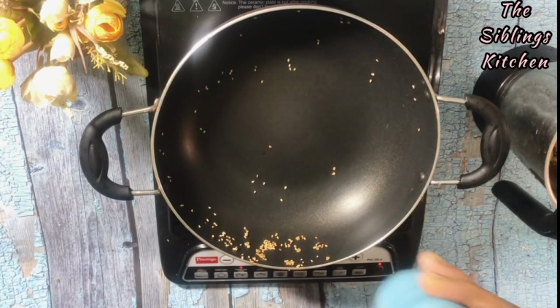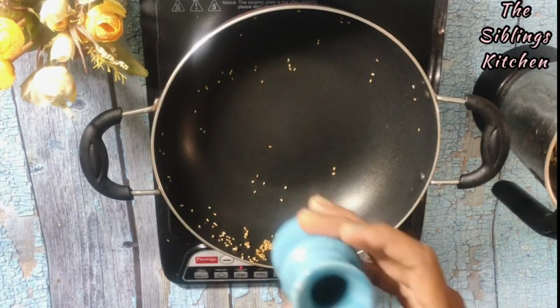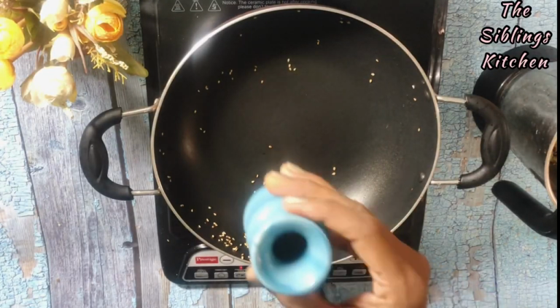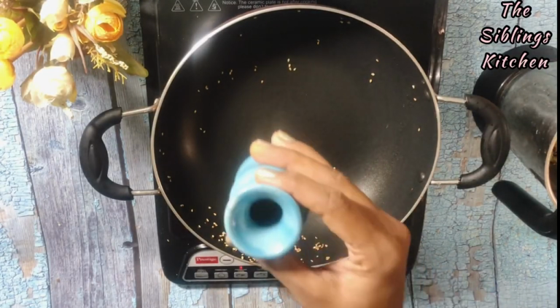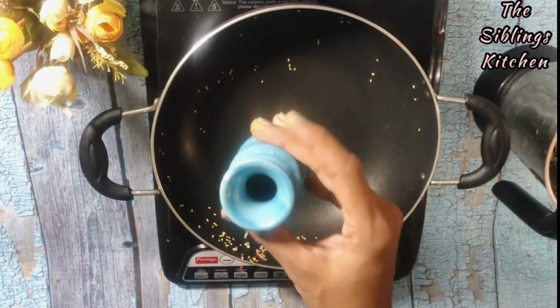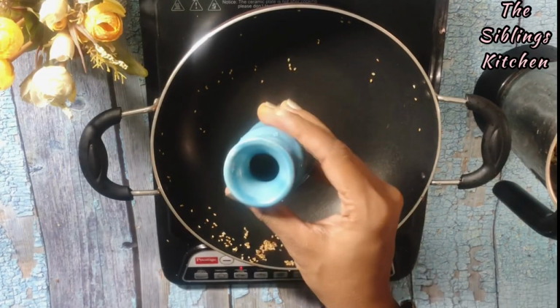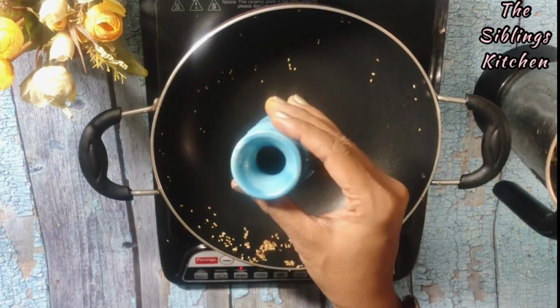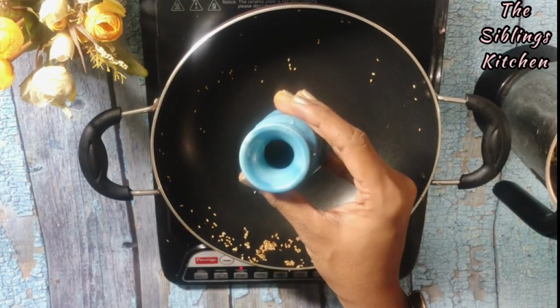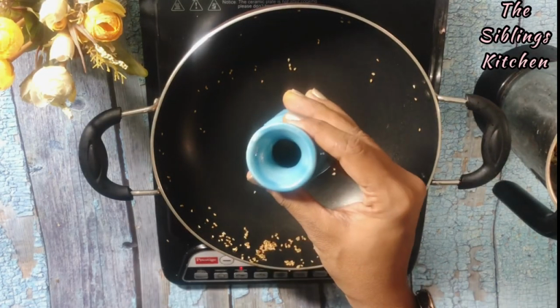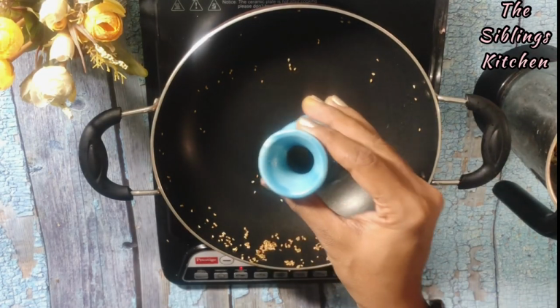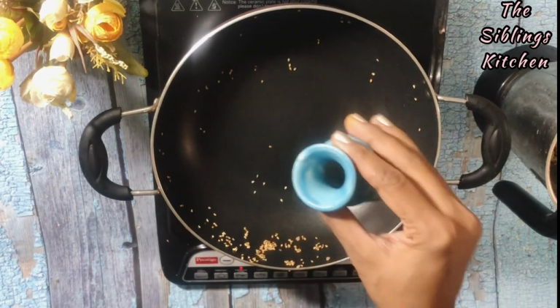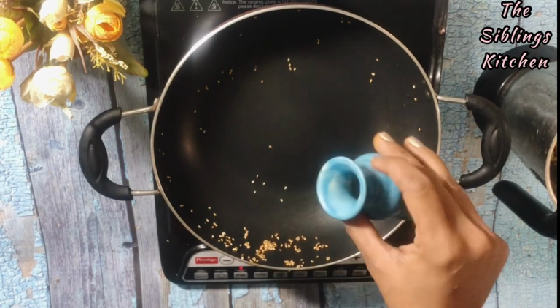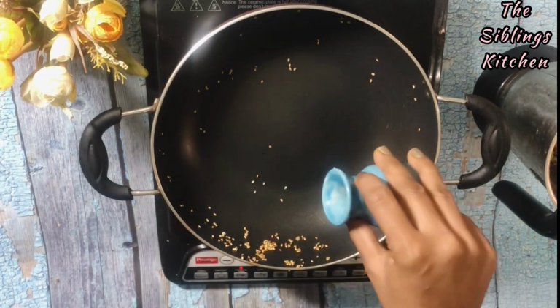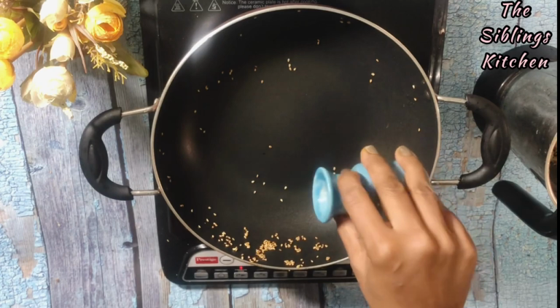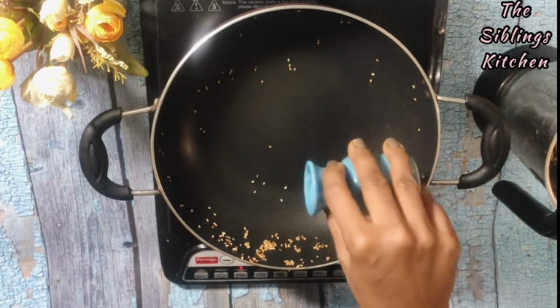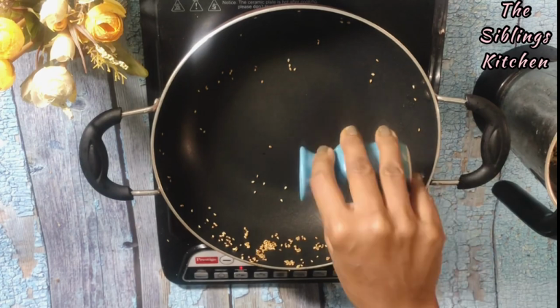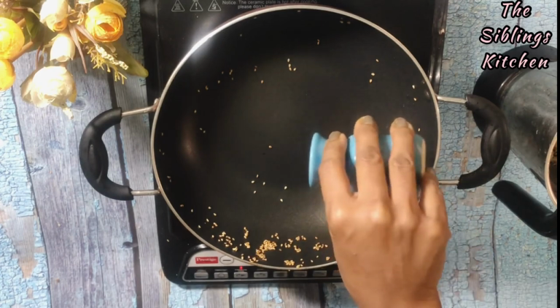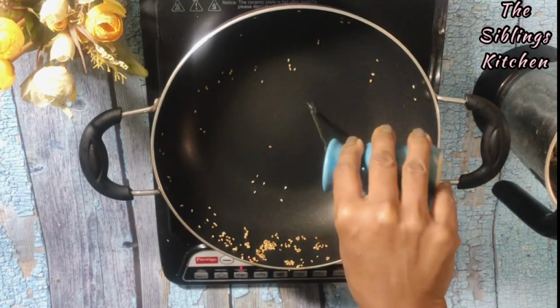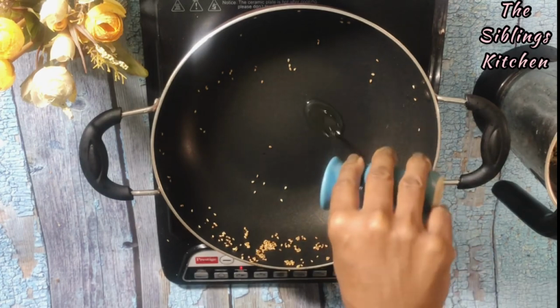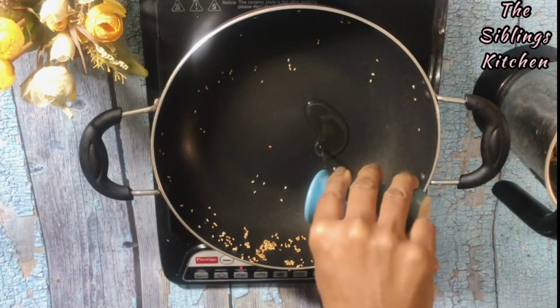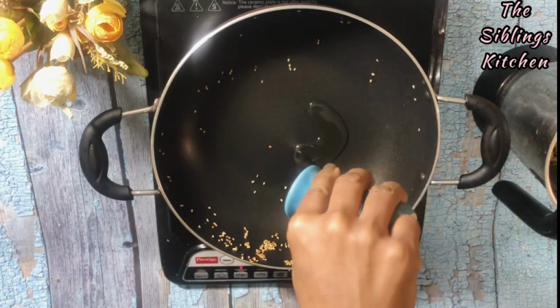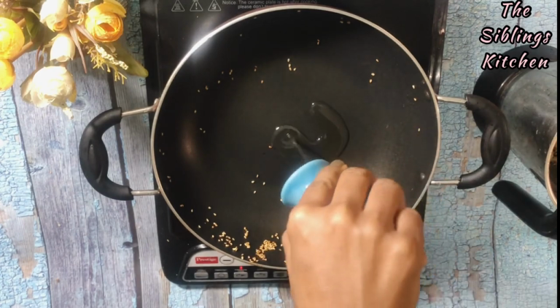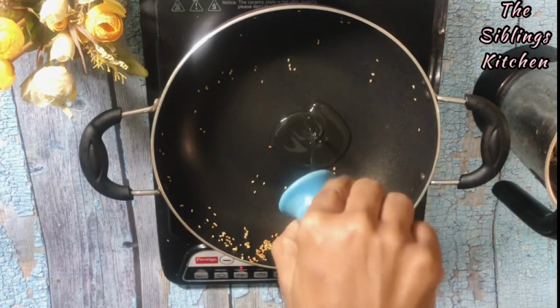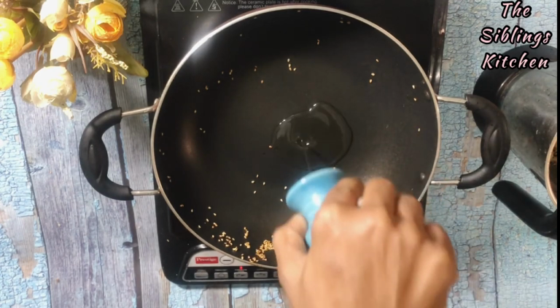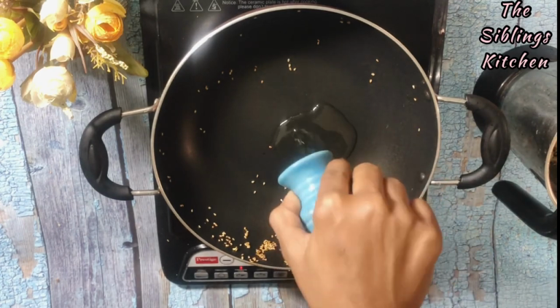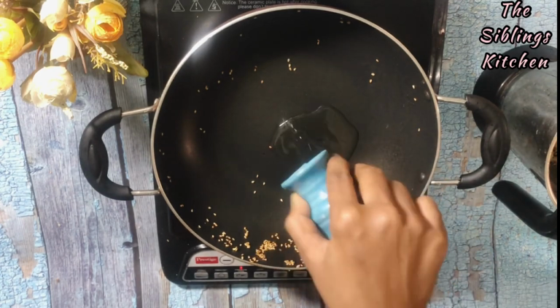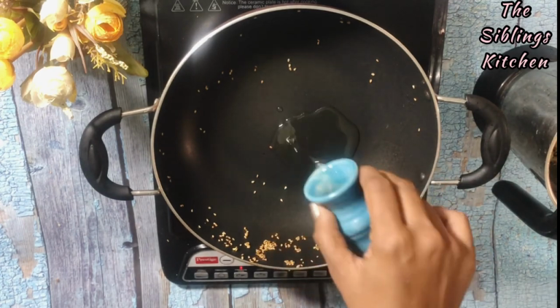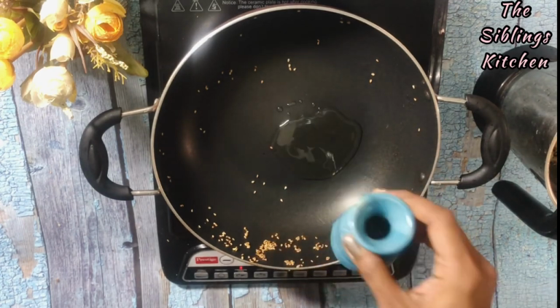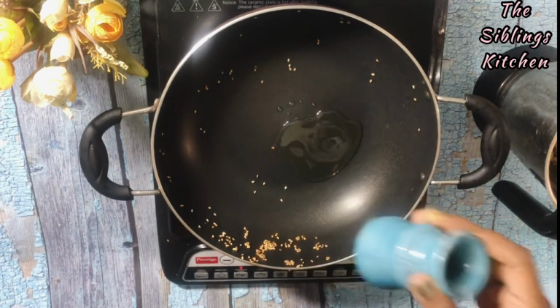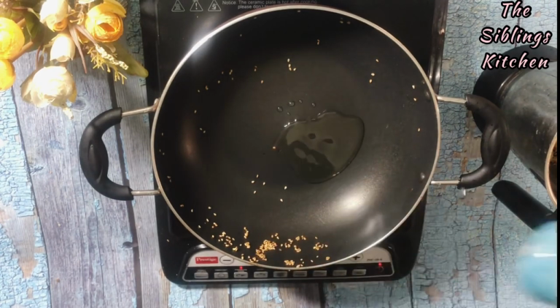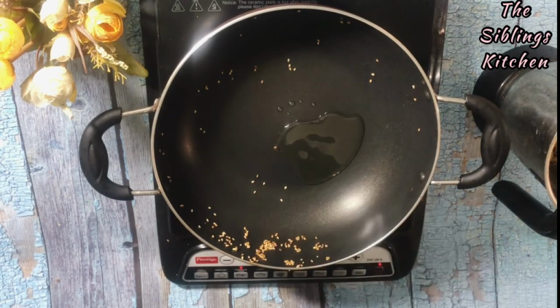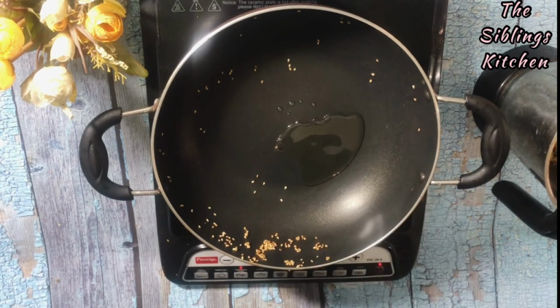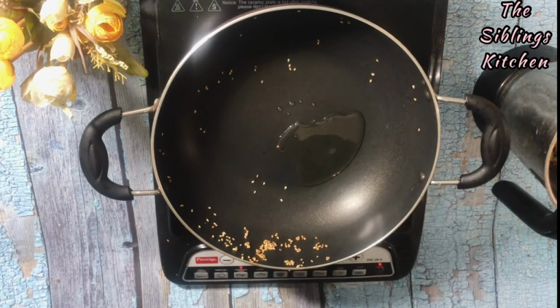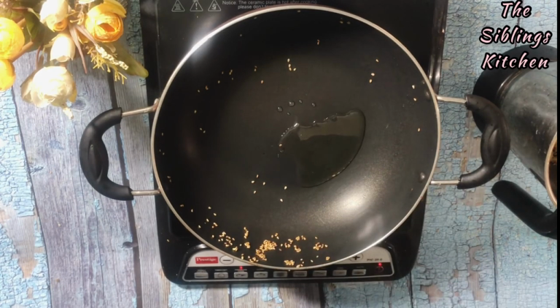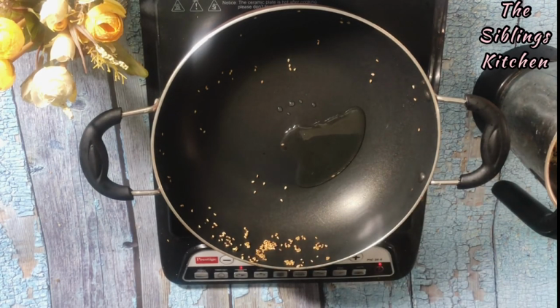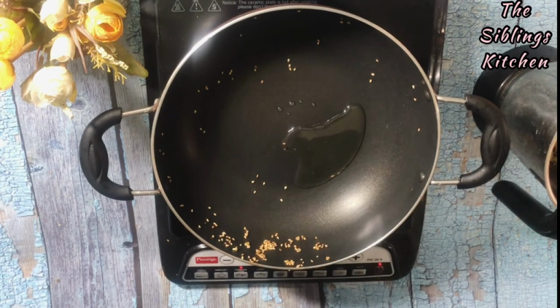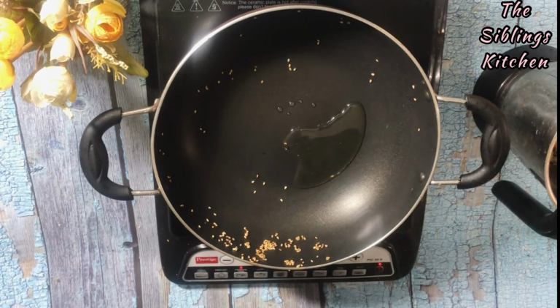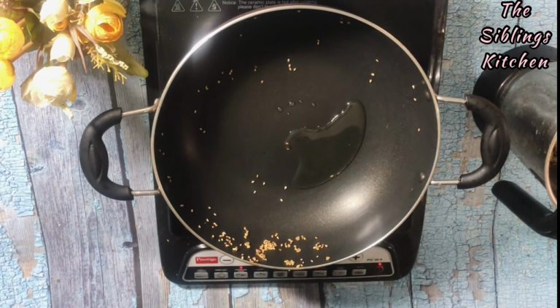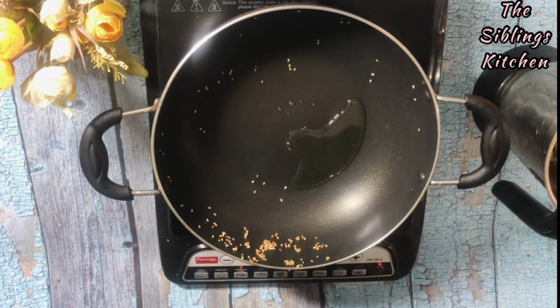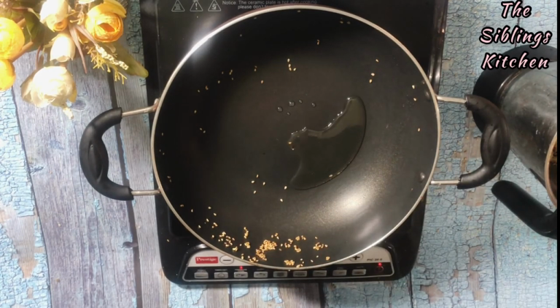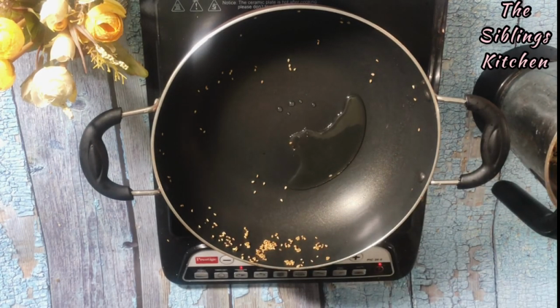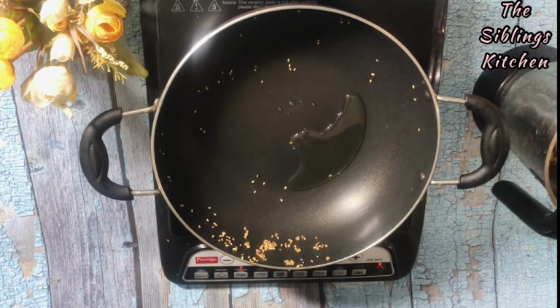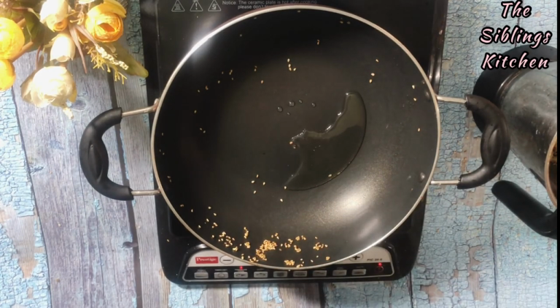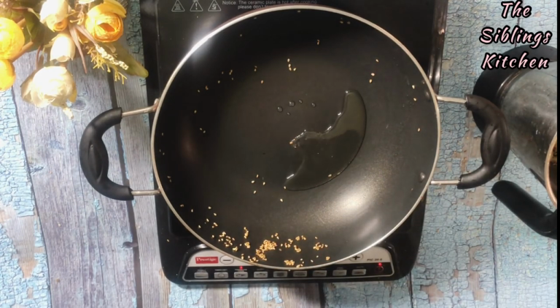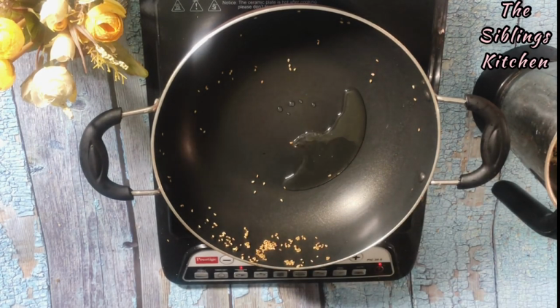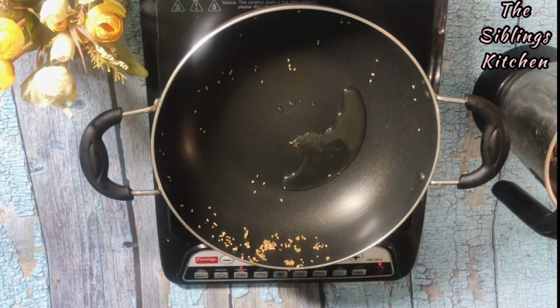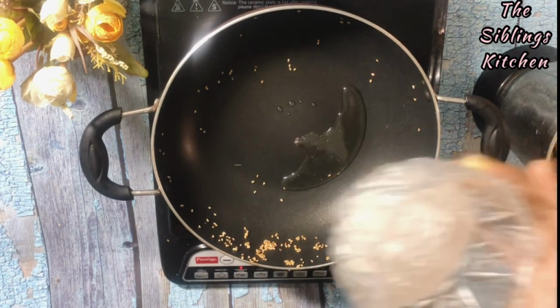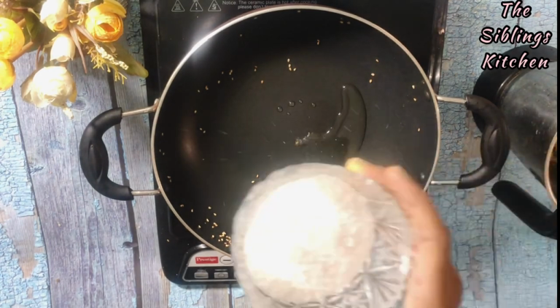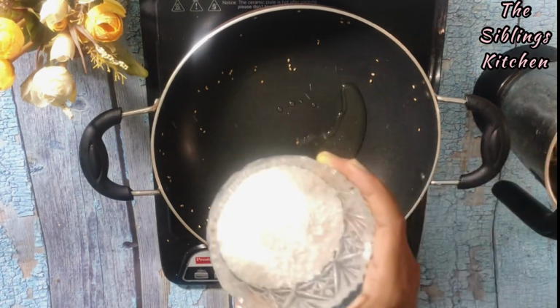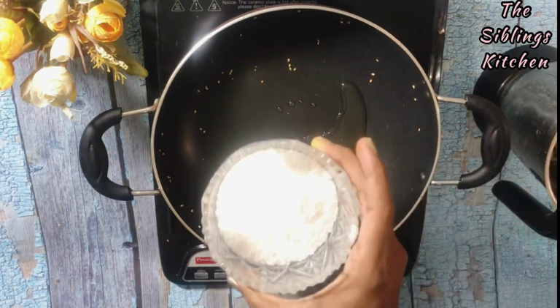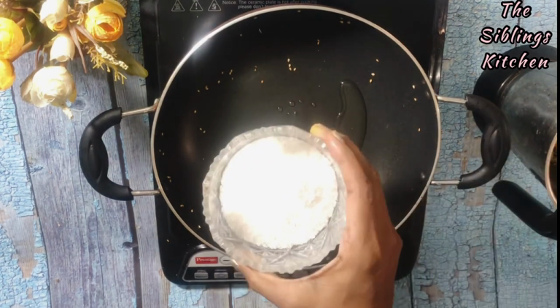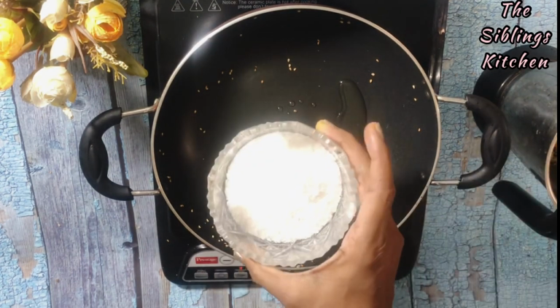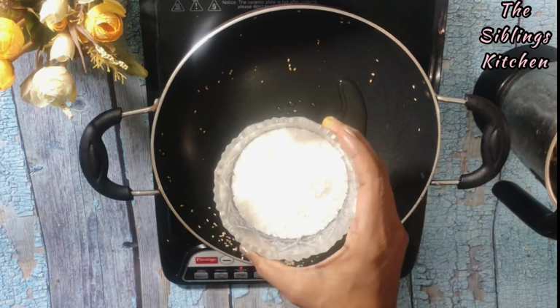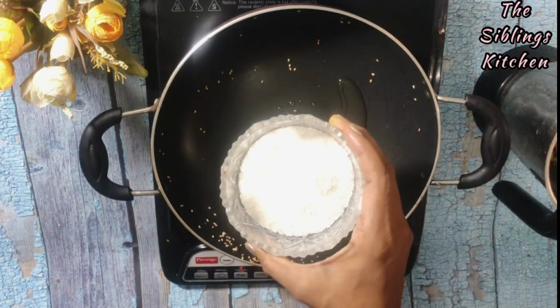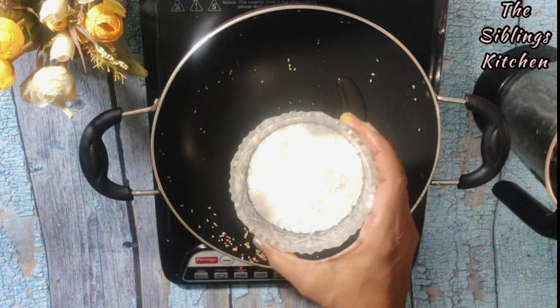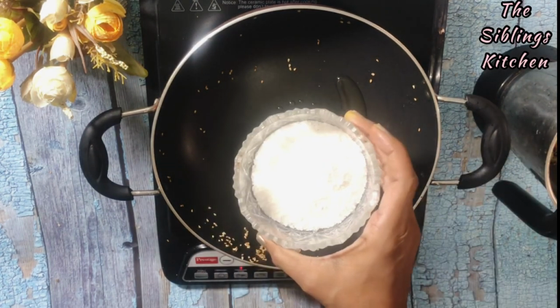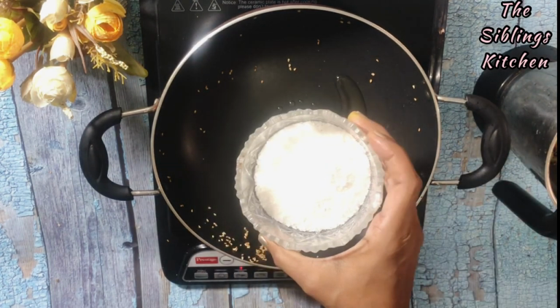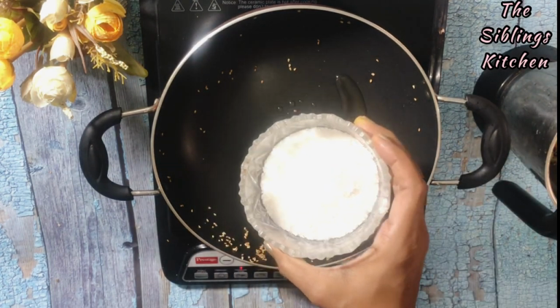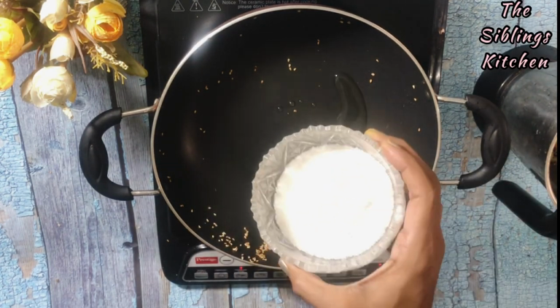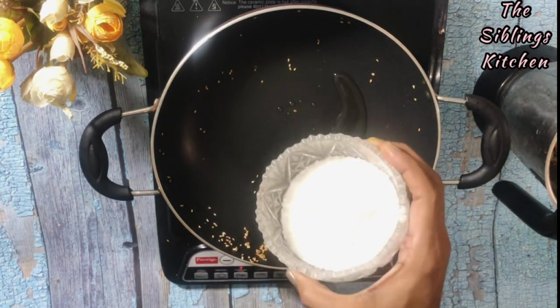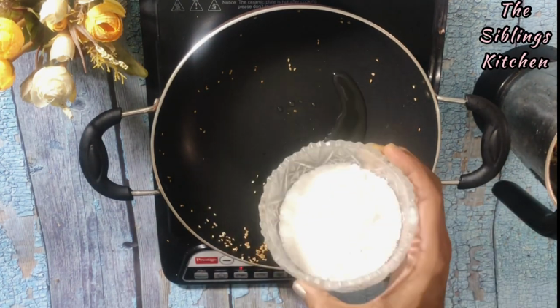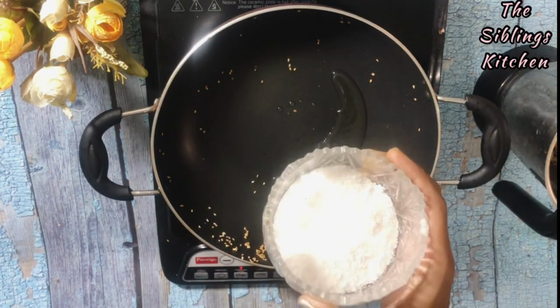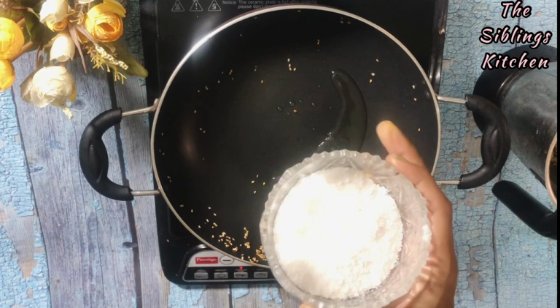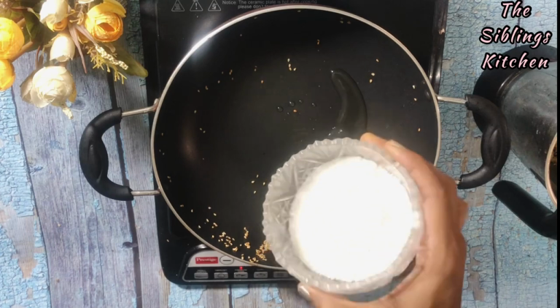Now we will add some oil and roast everything together. We will roast it well — not too brown.